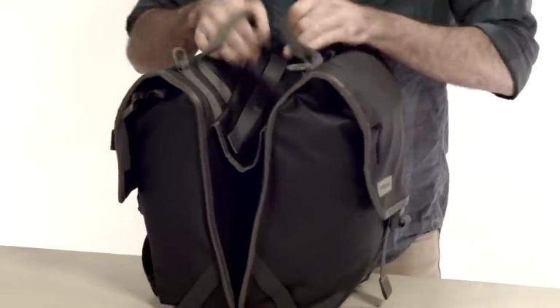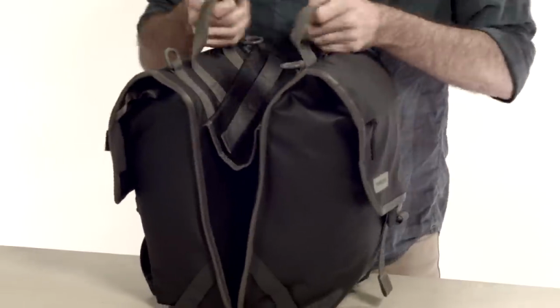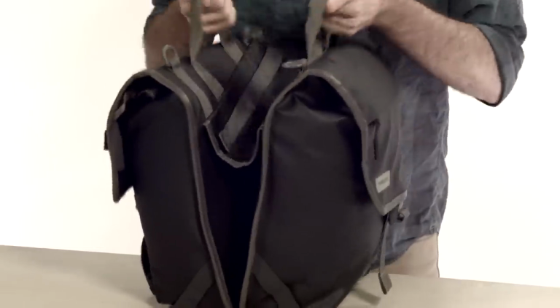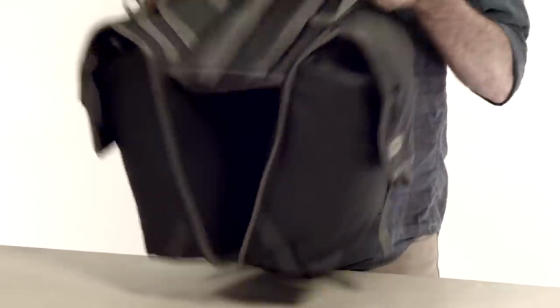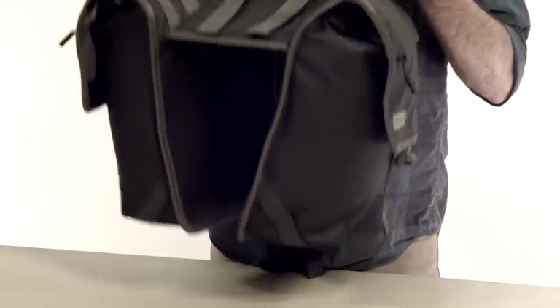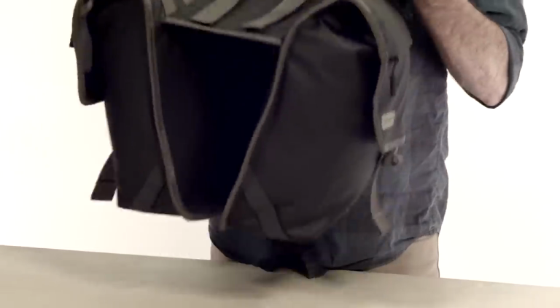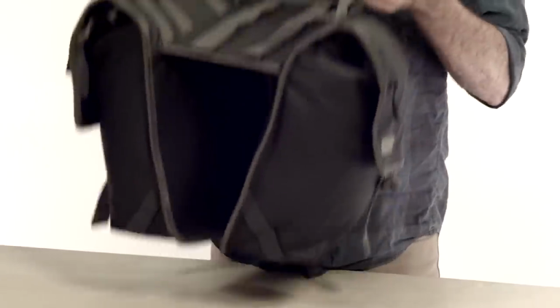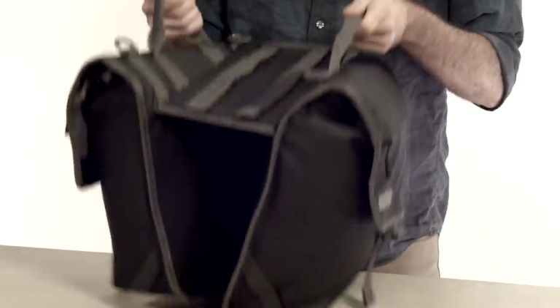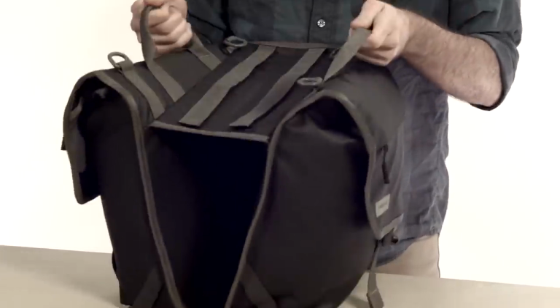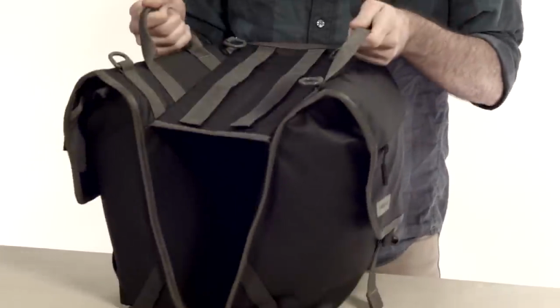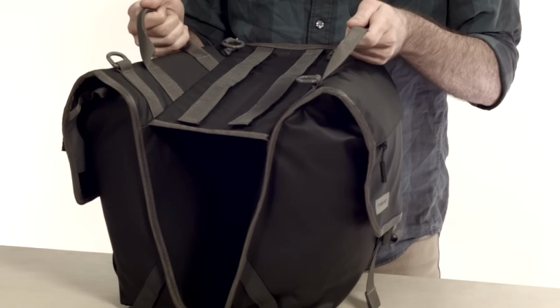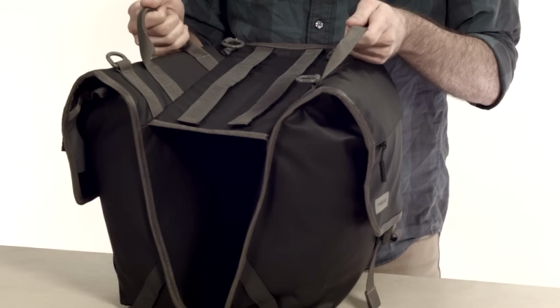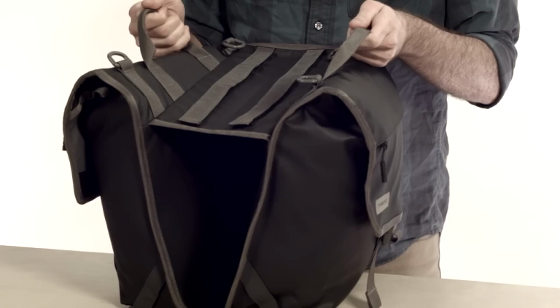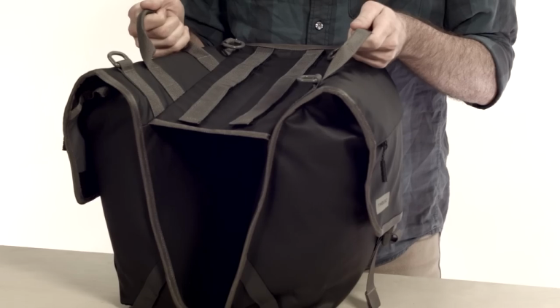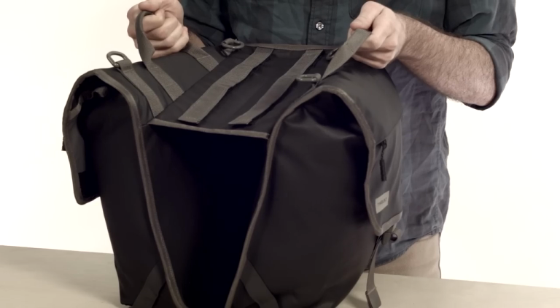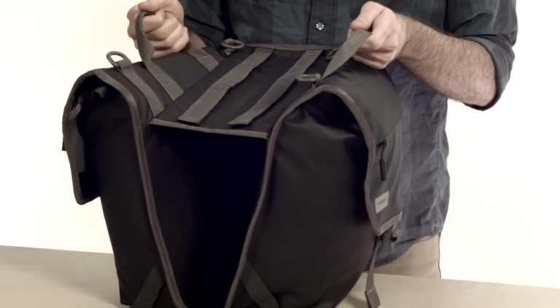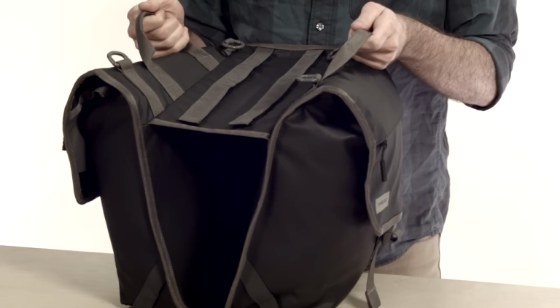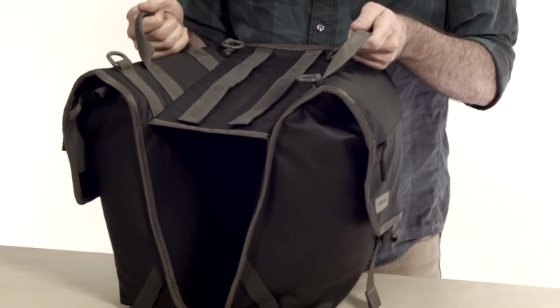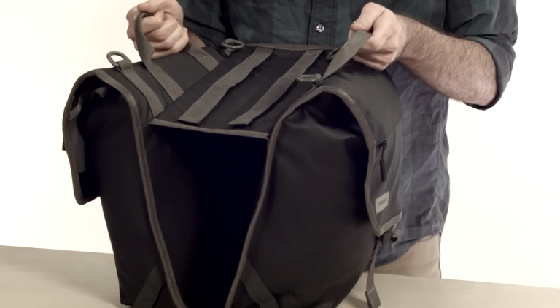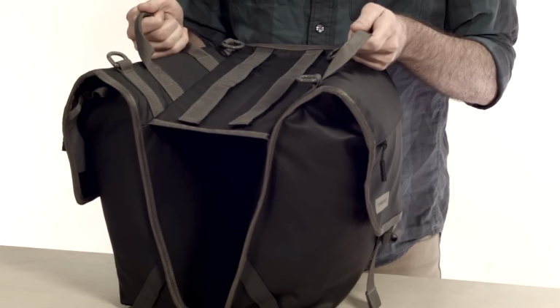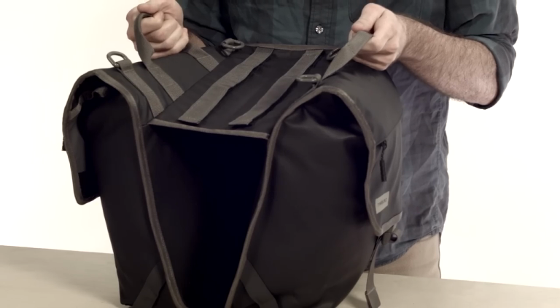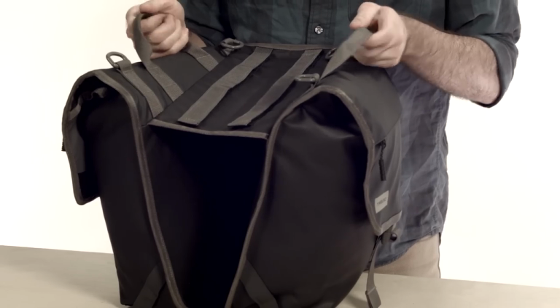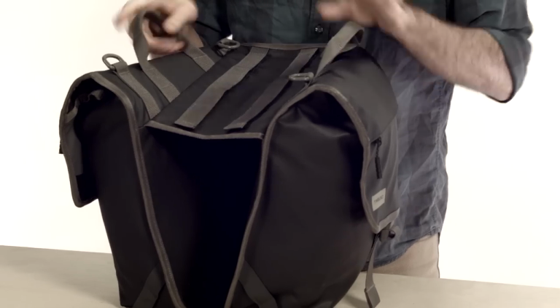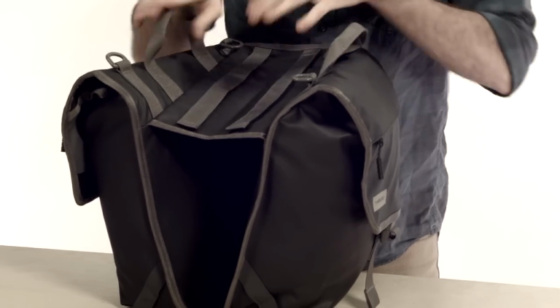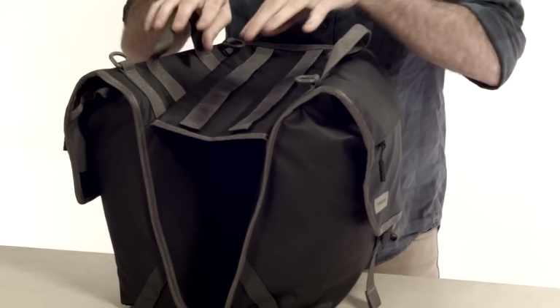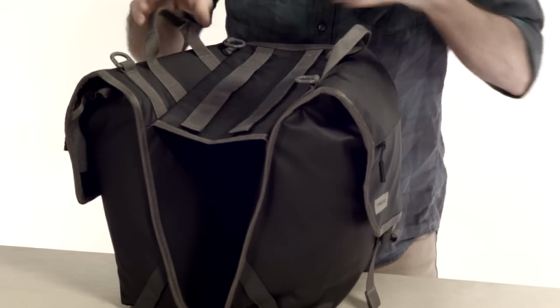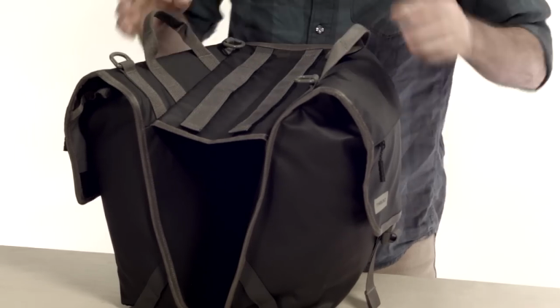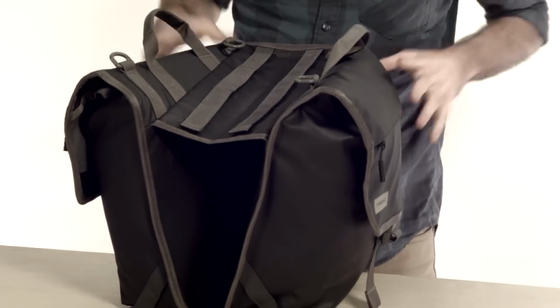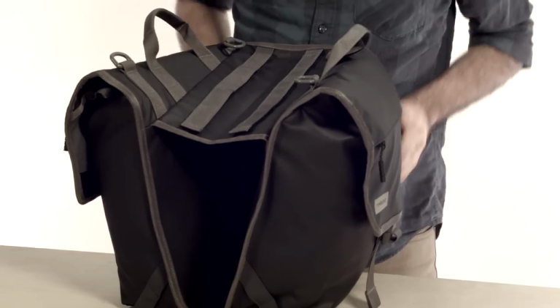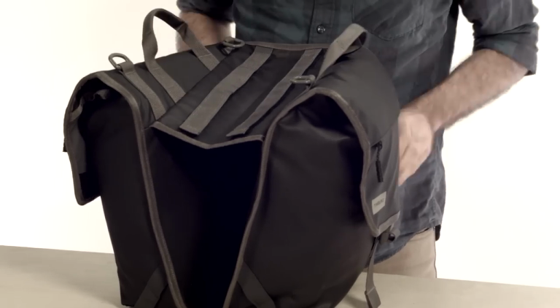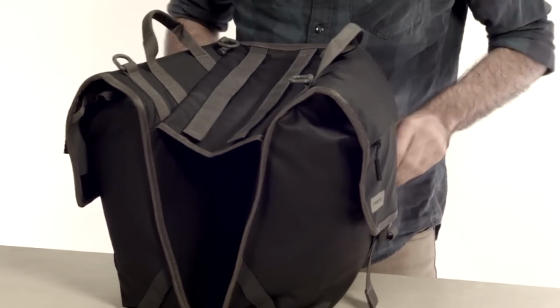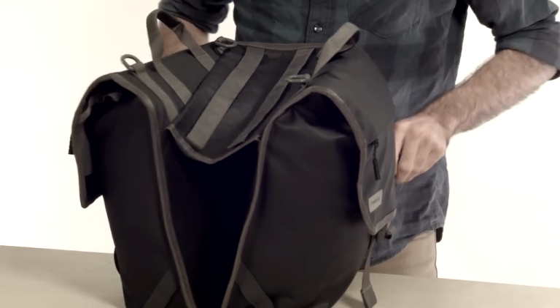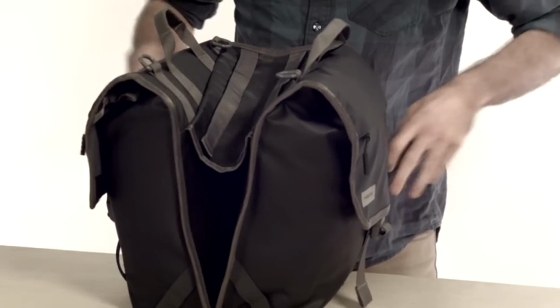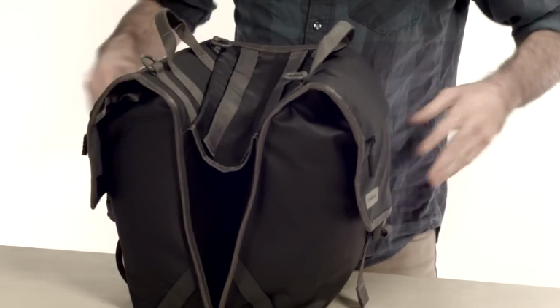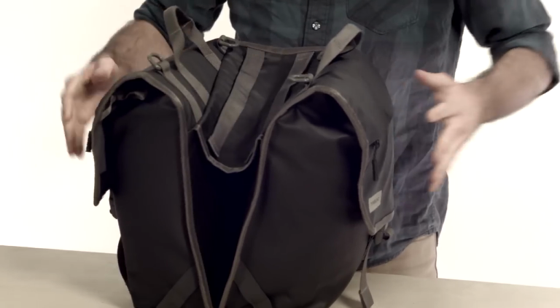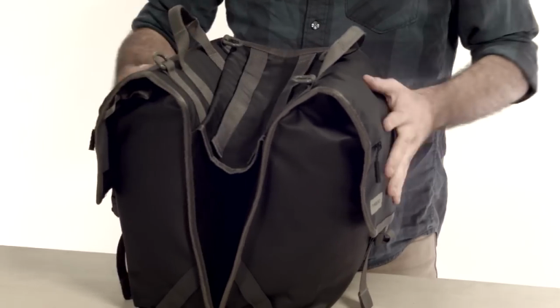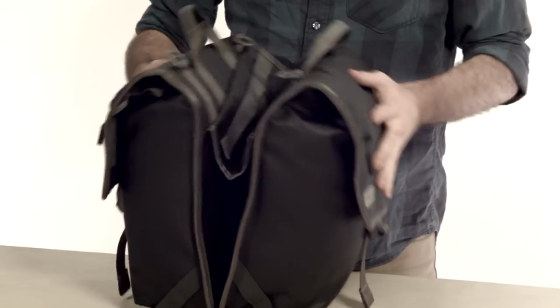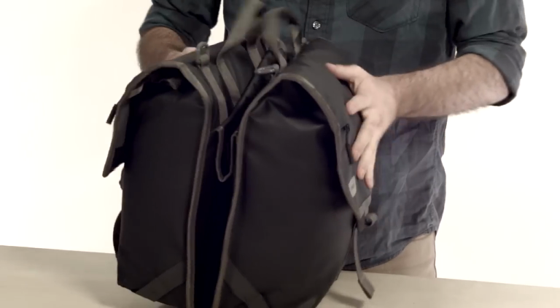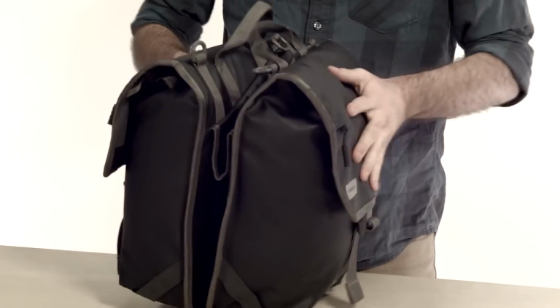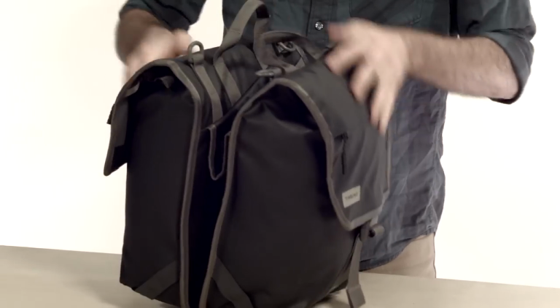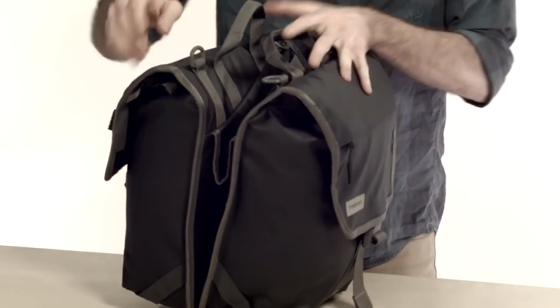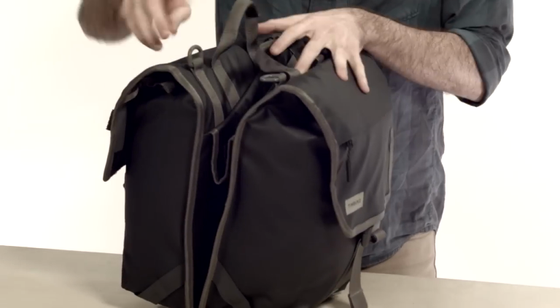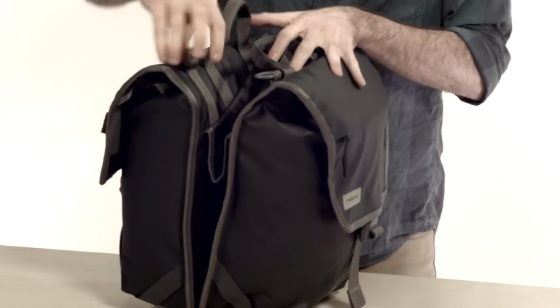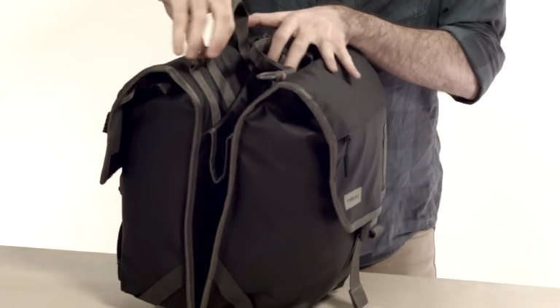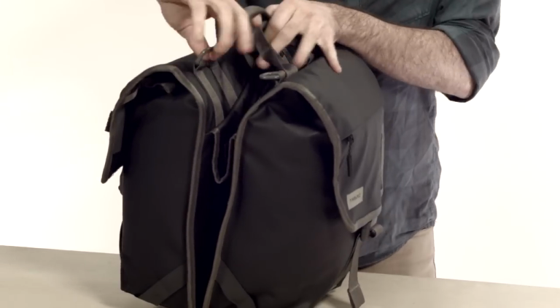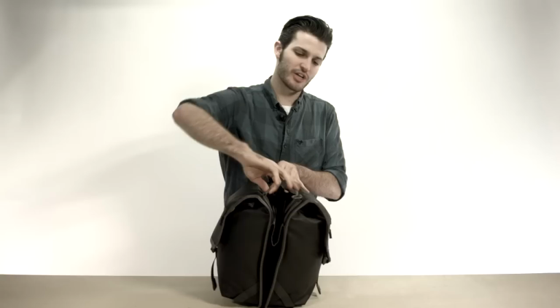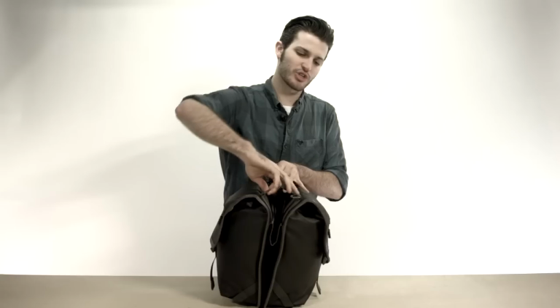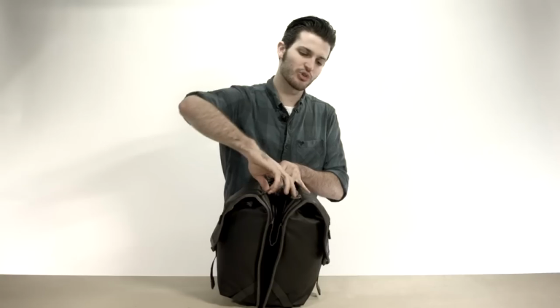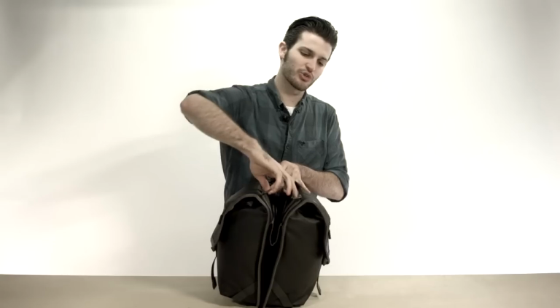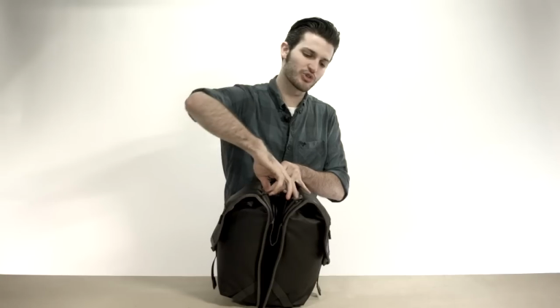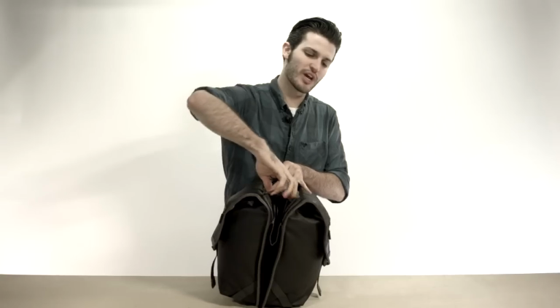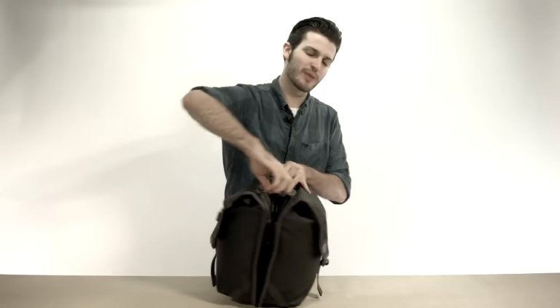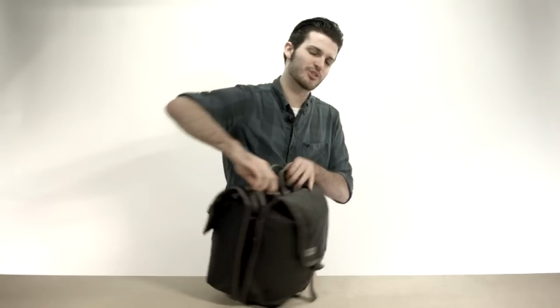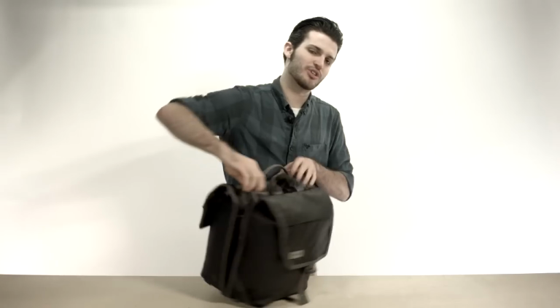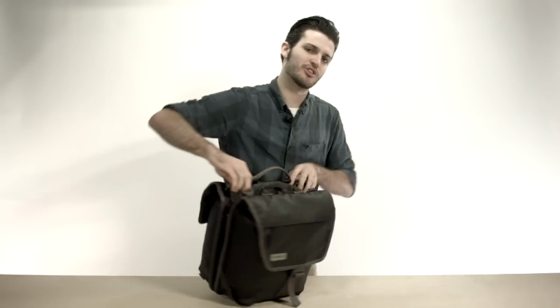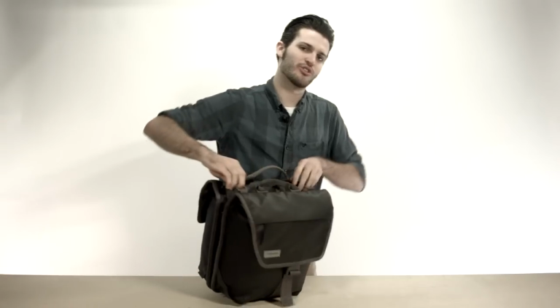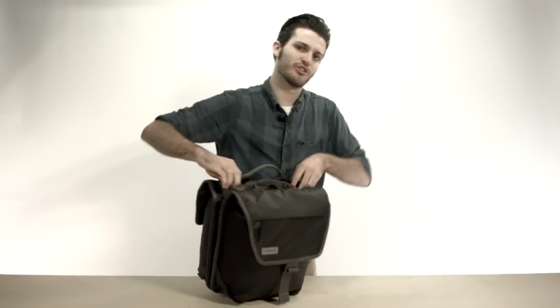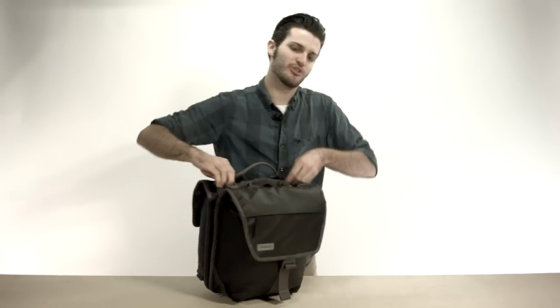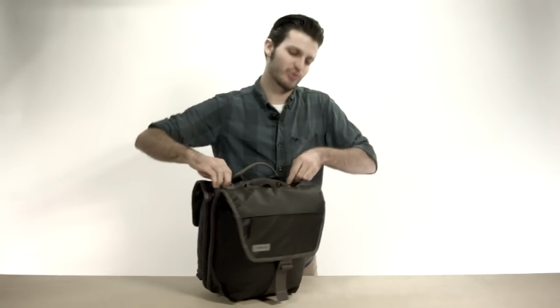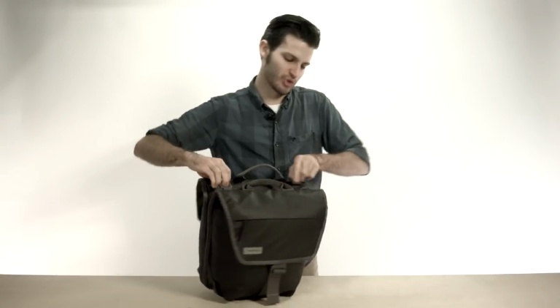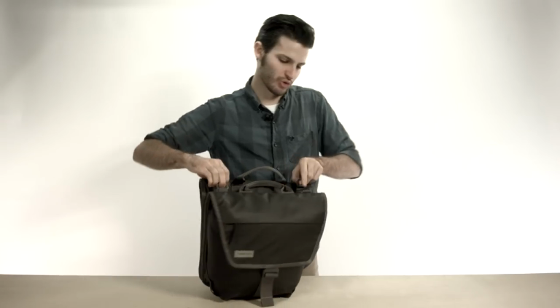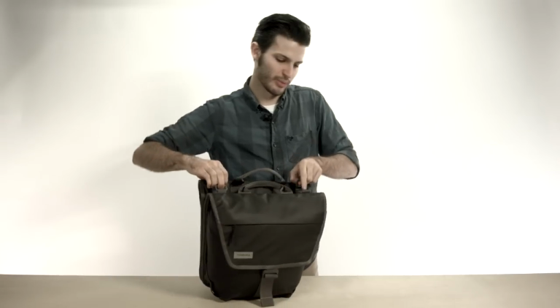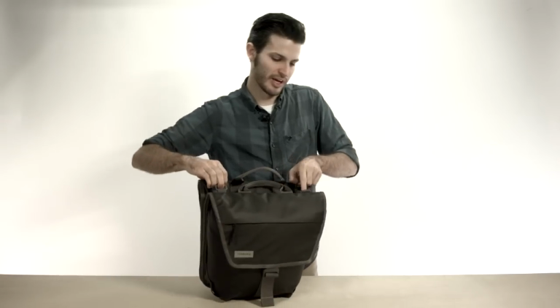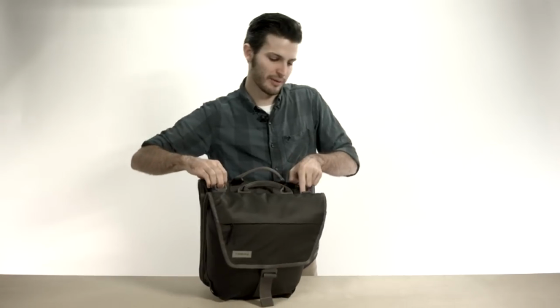On bike, it works kind of just like a saddle bag. Off bike, you've got the attached shoulder straps so you can turn it into a shoulder bag.